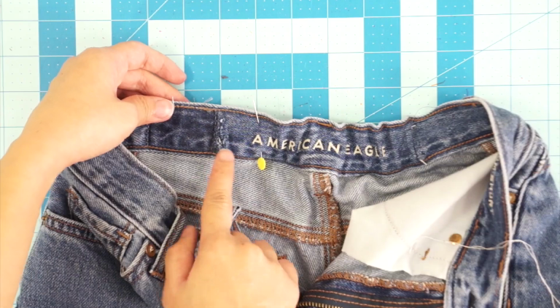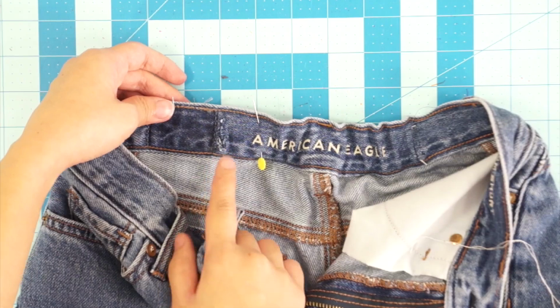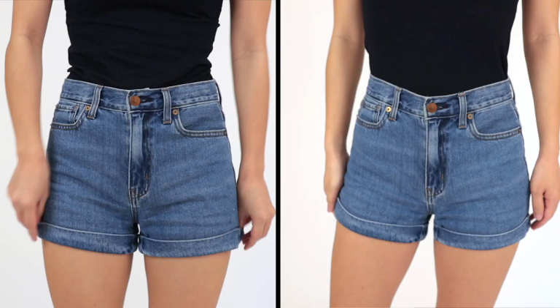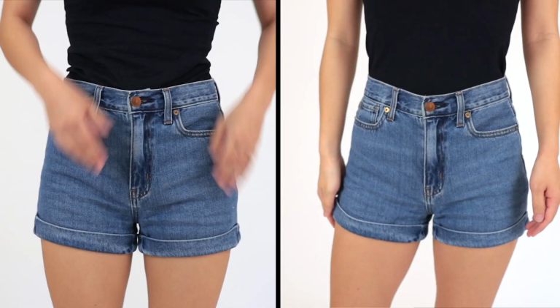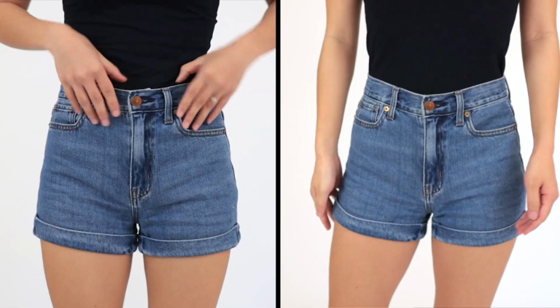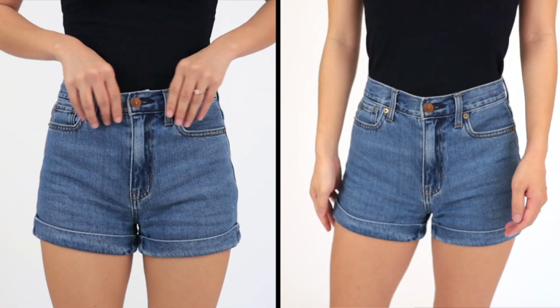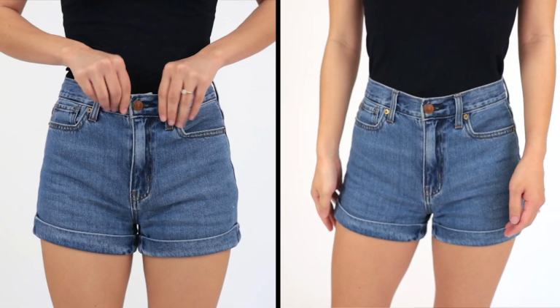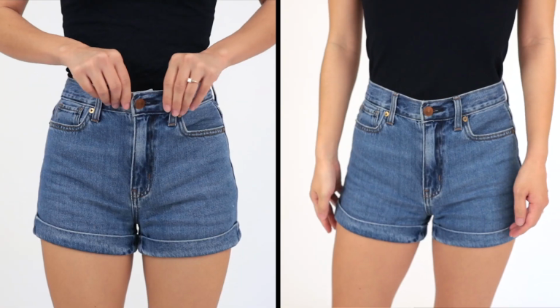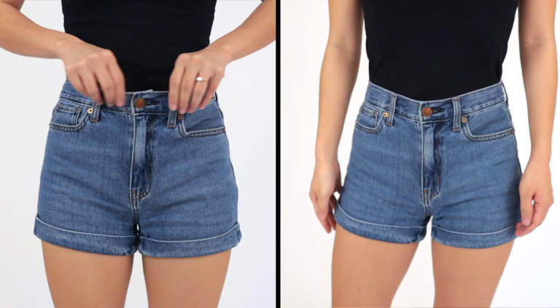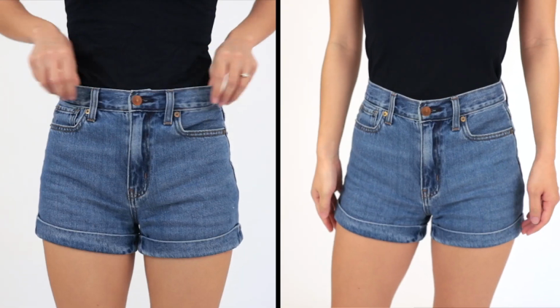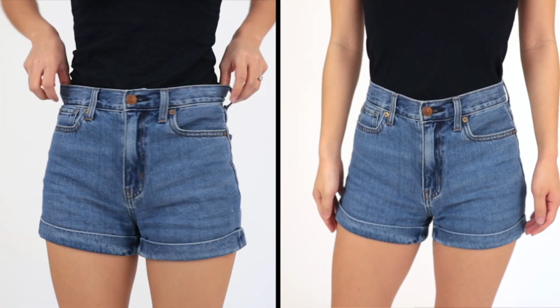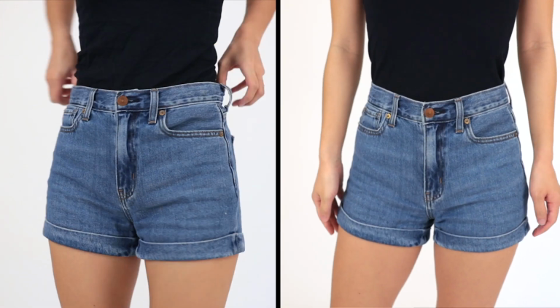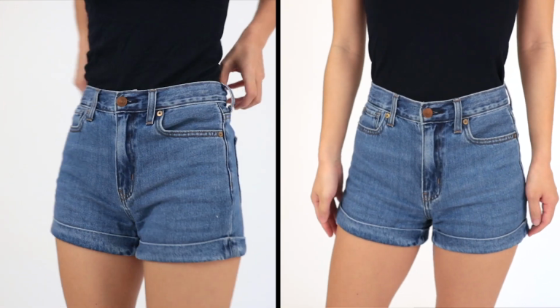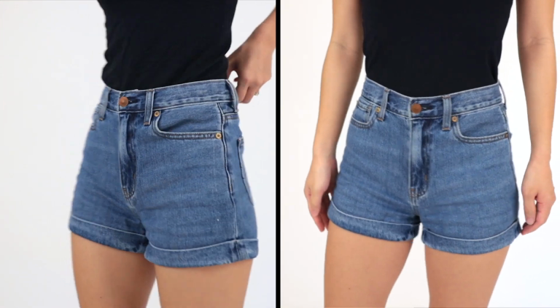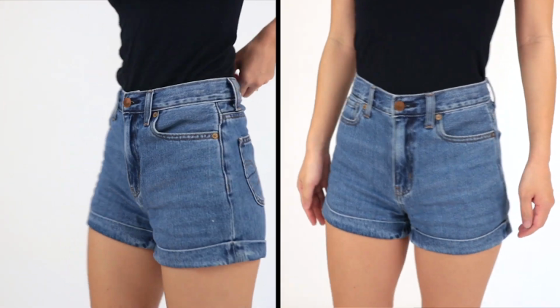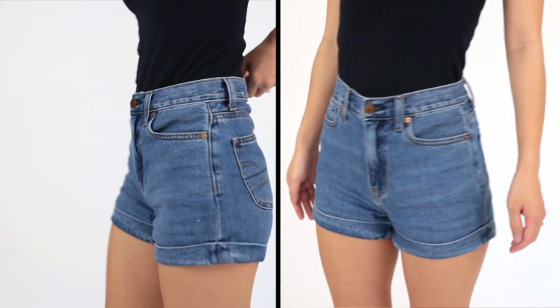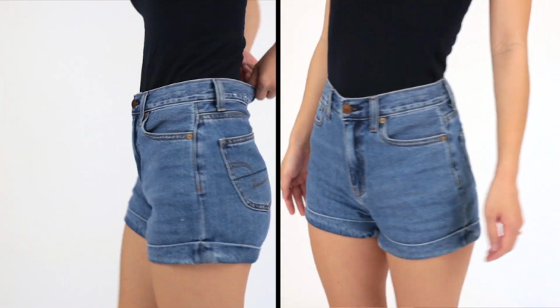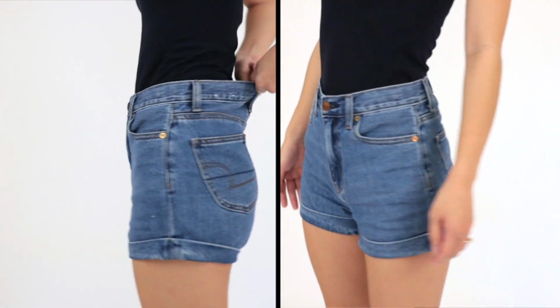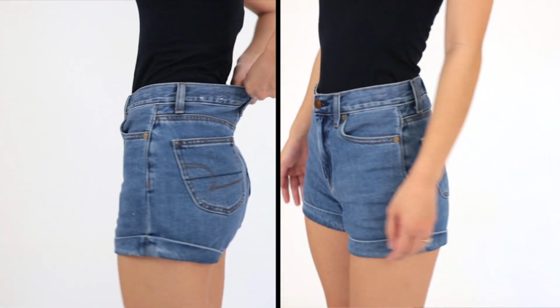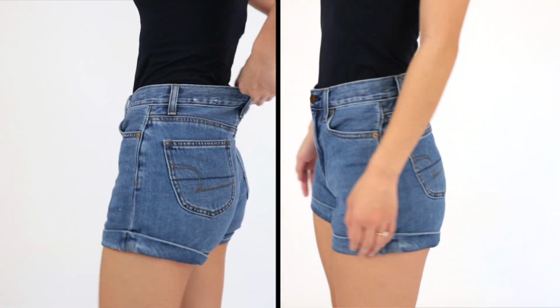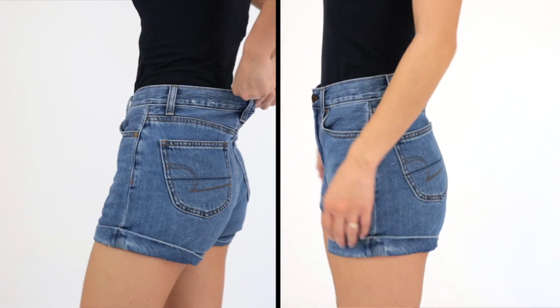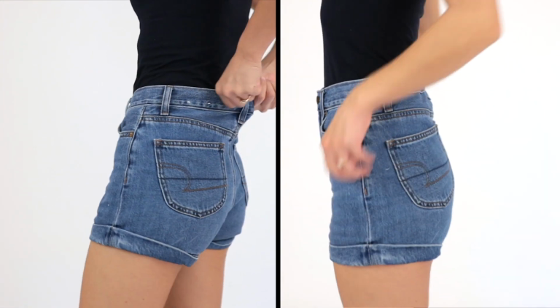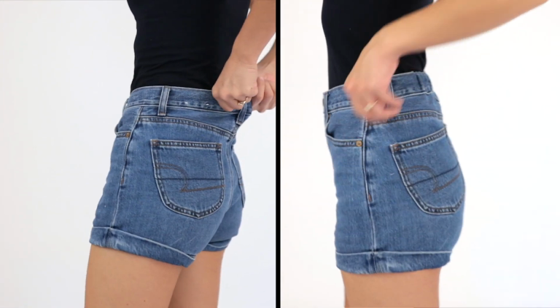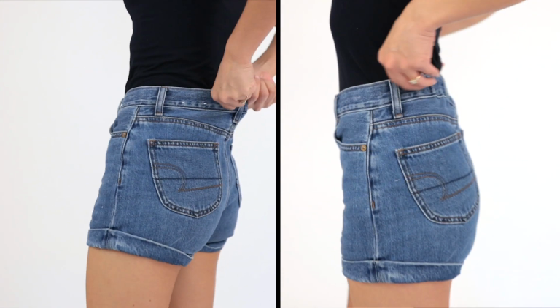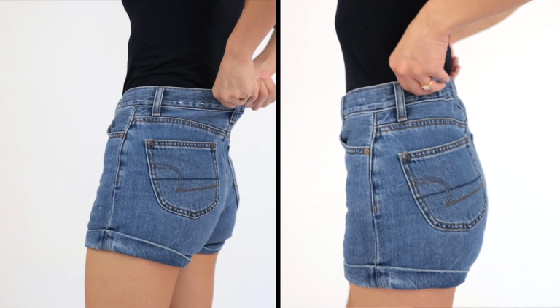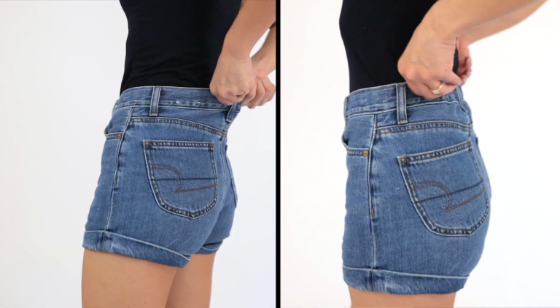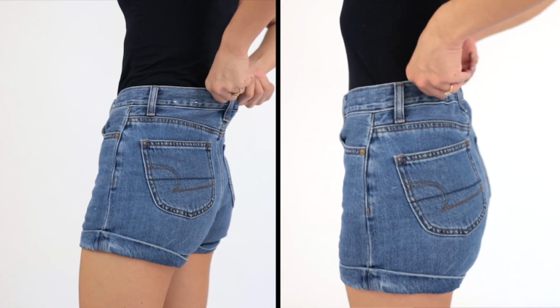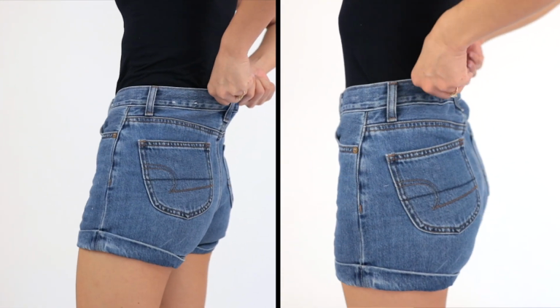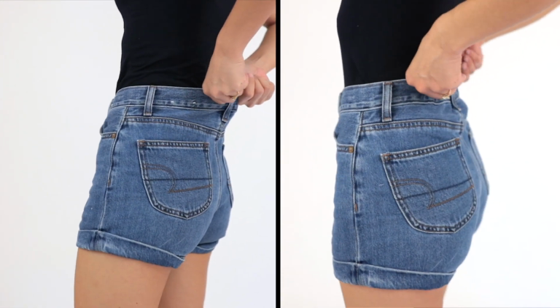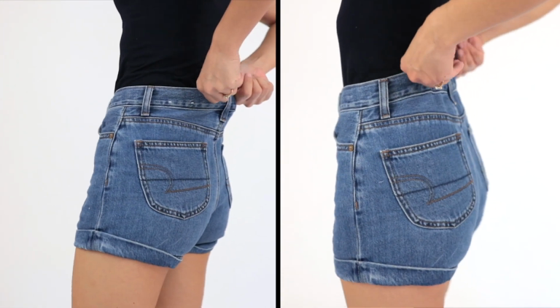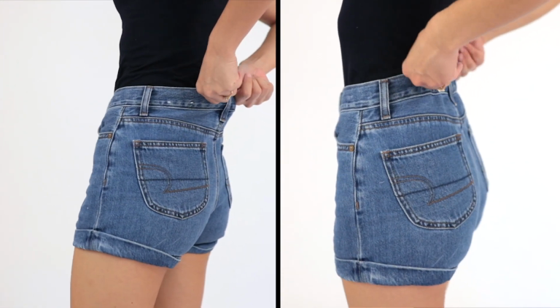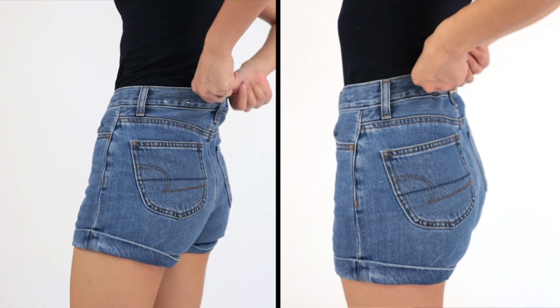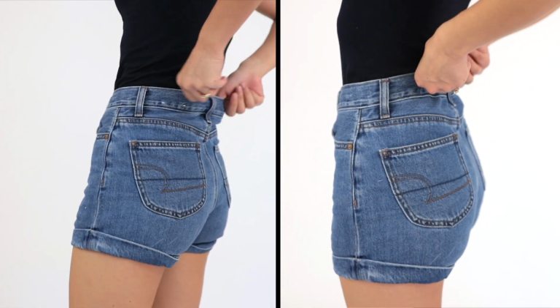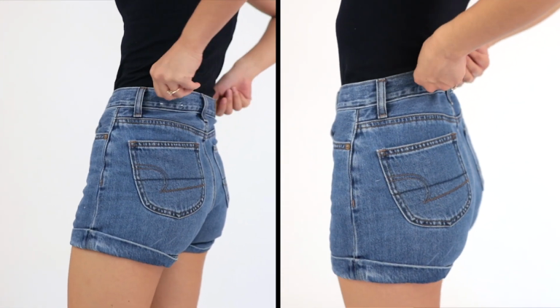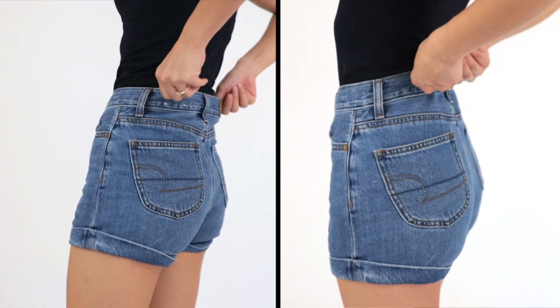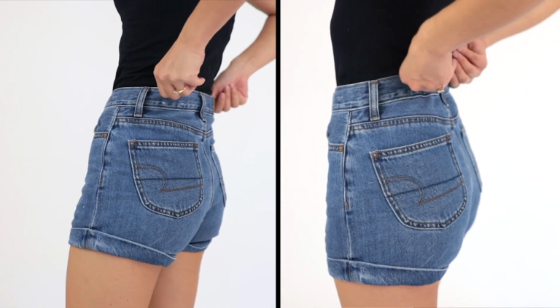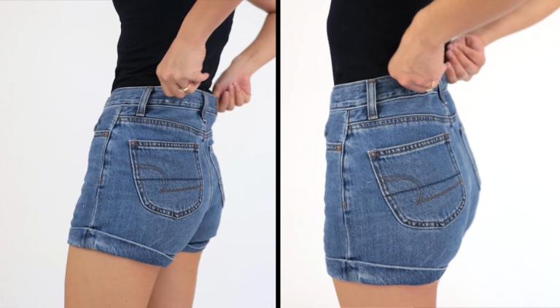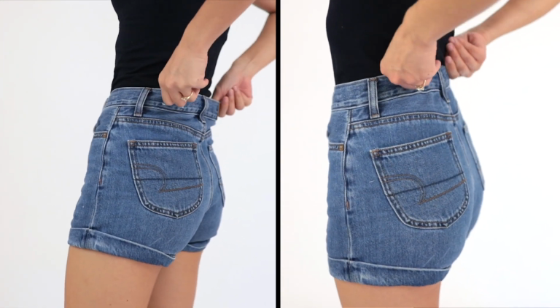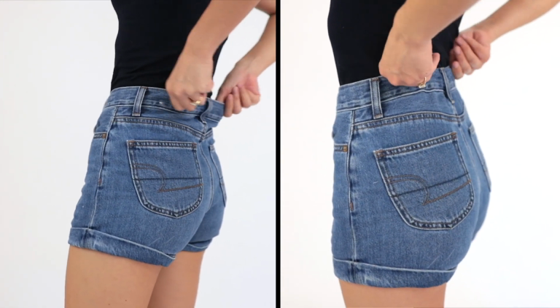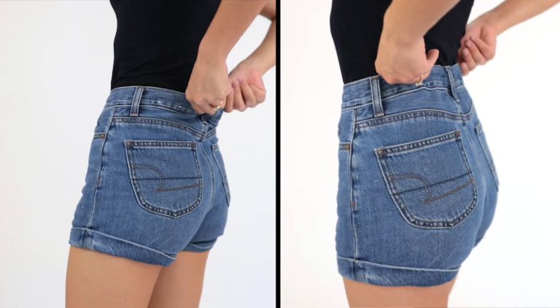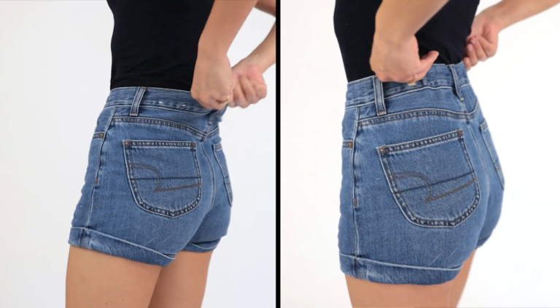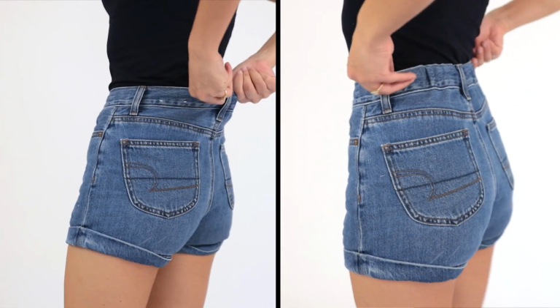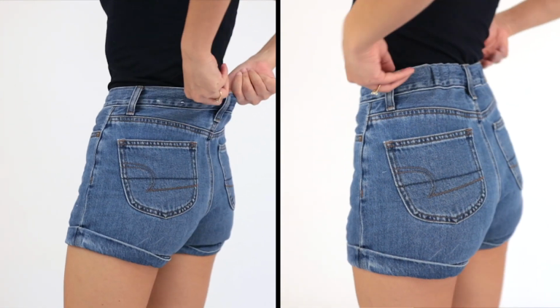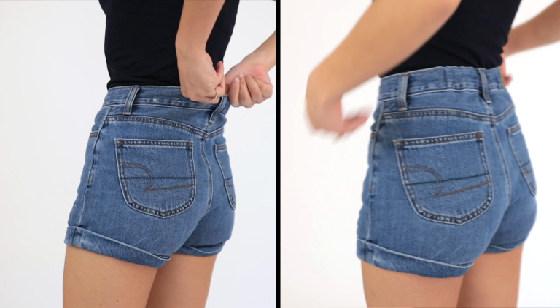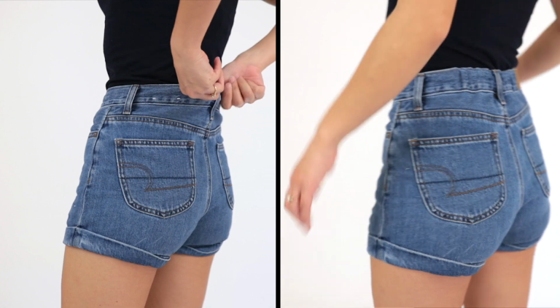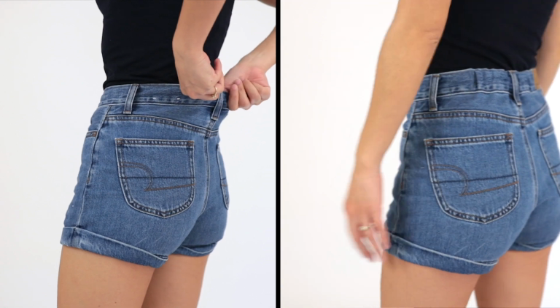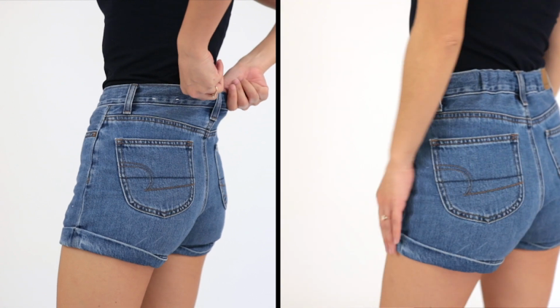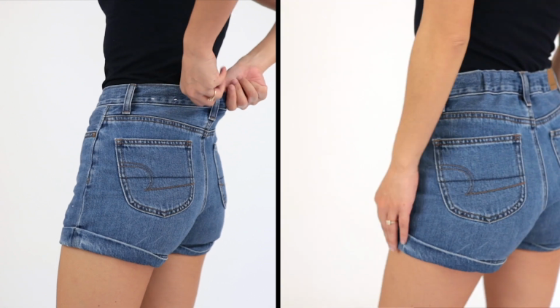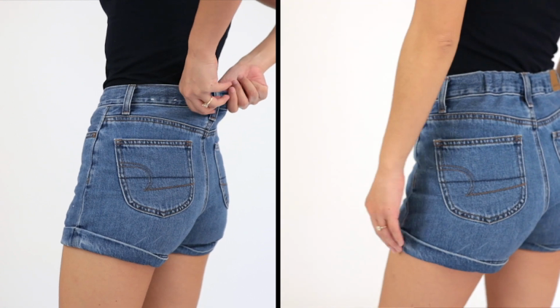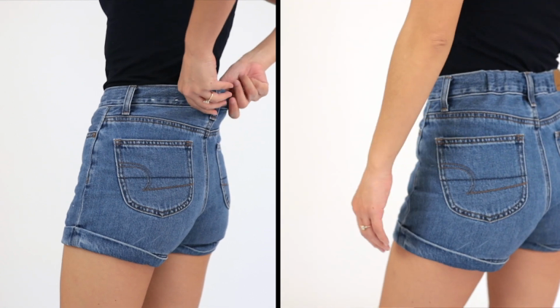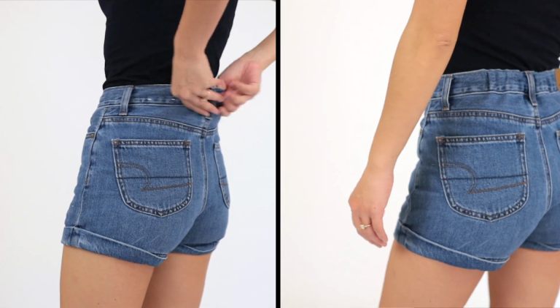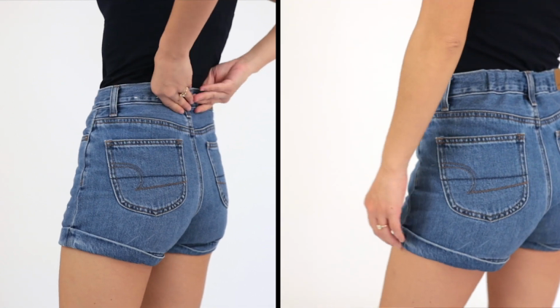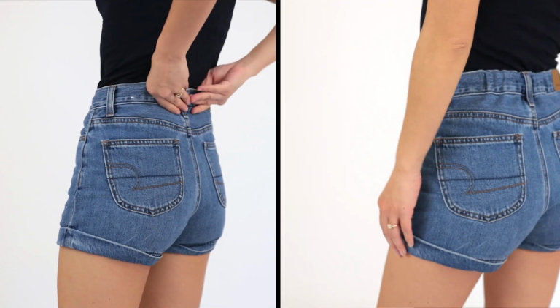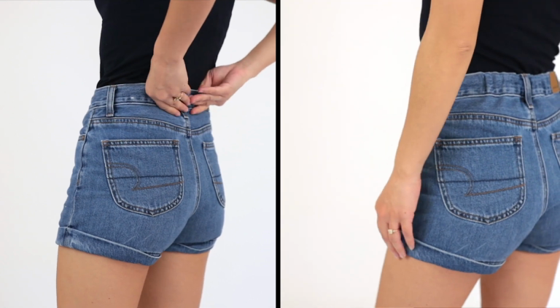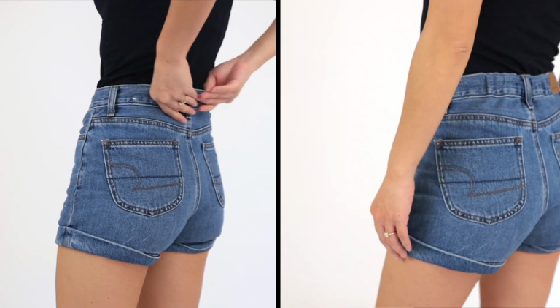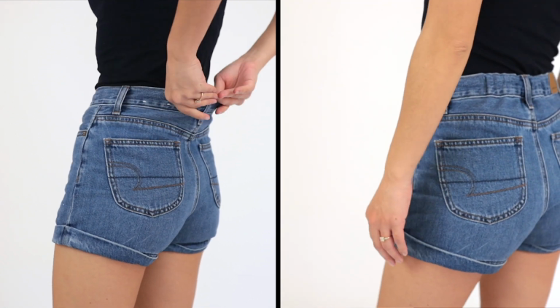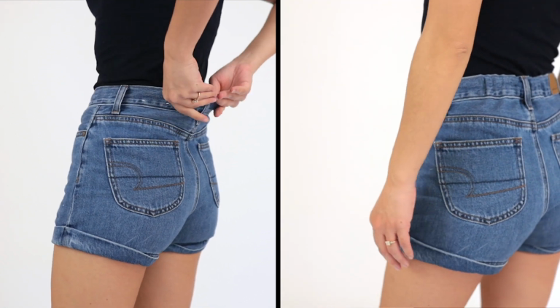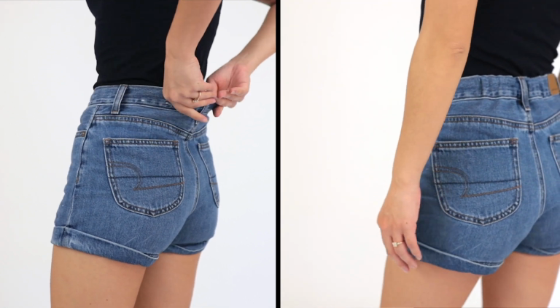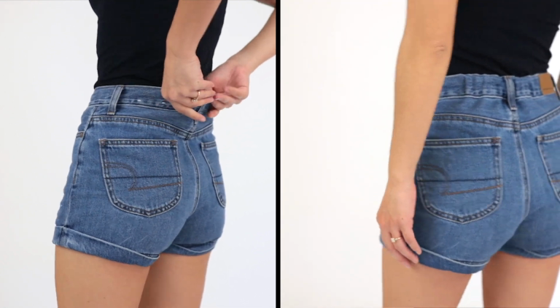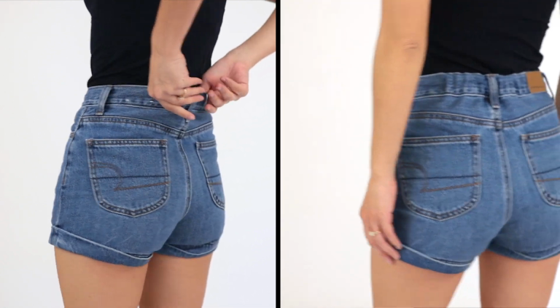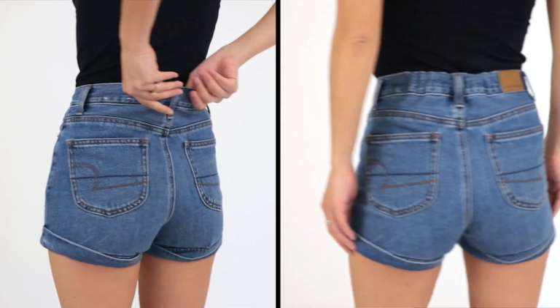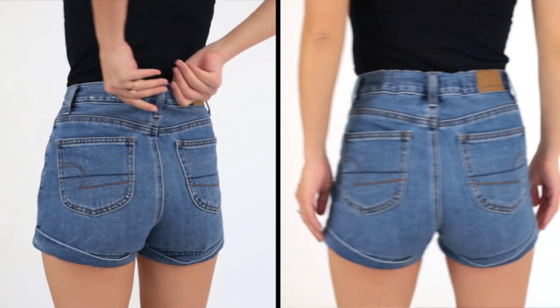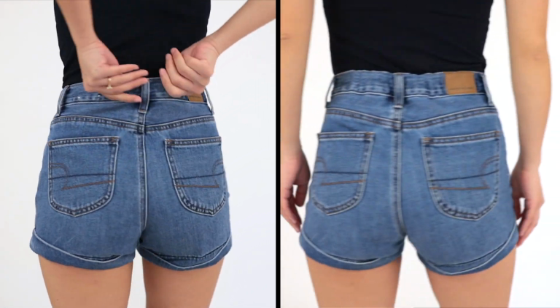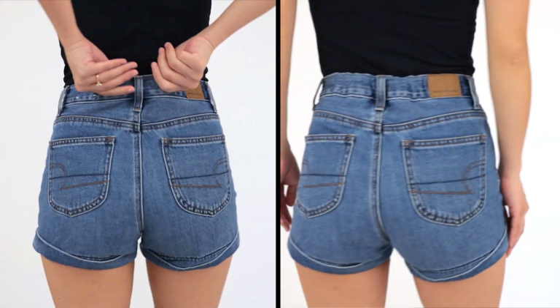And here is the before and after. These shorts aren't as bad as other bottoms I've tried on before but I love how it fits now.